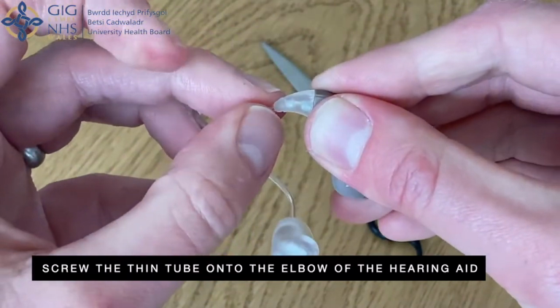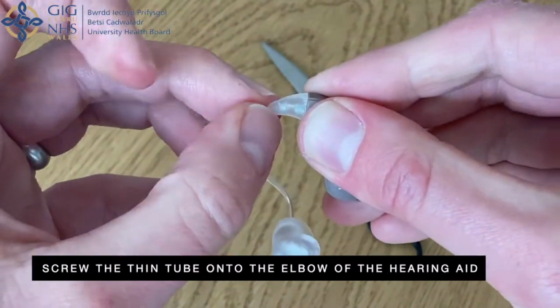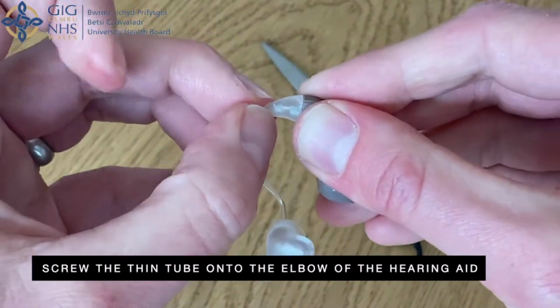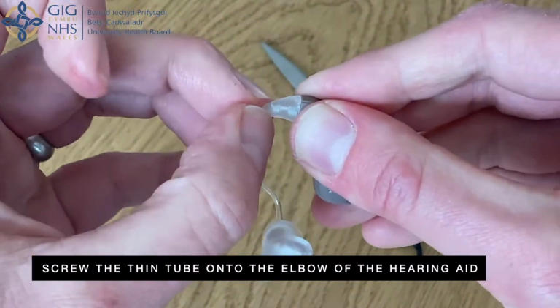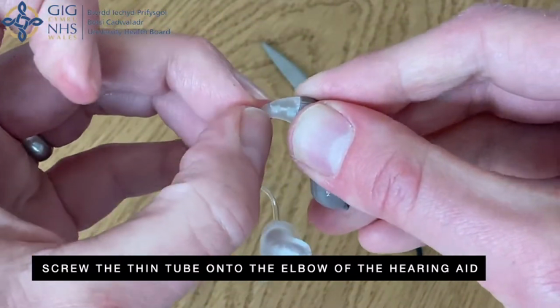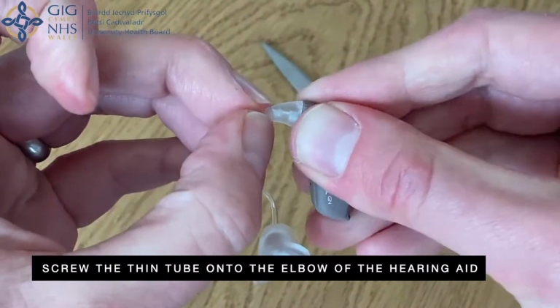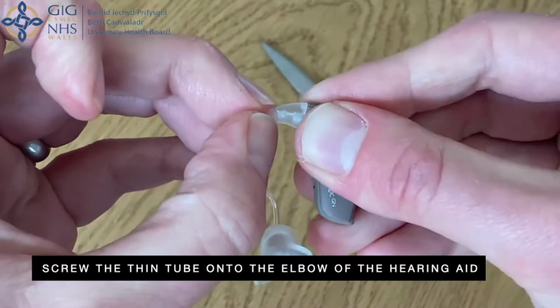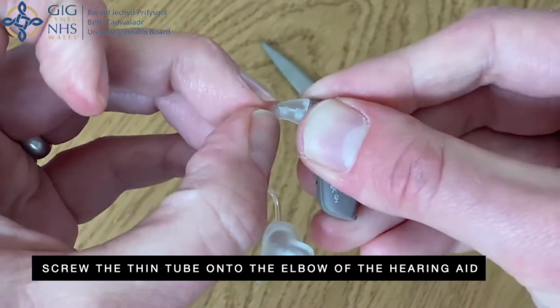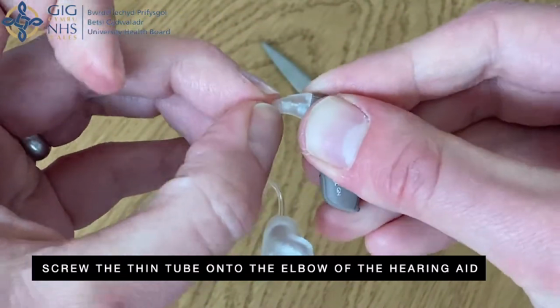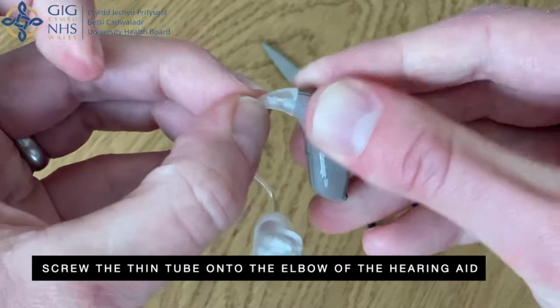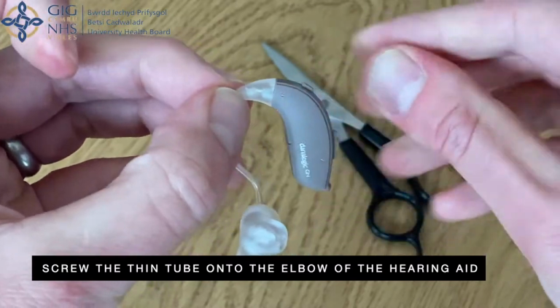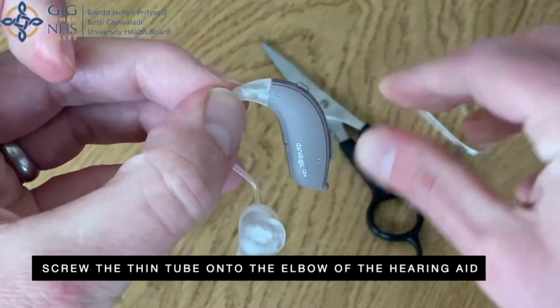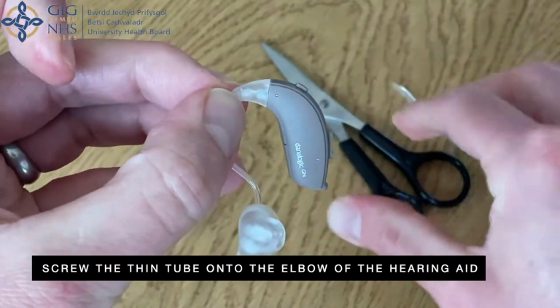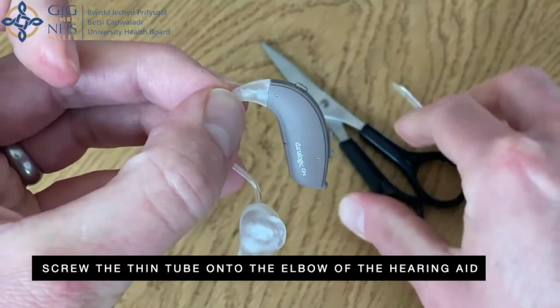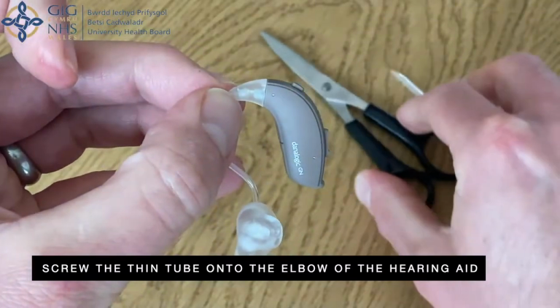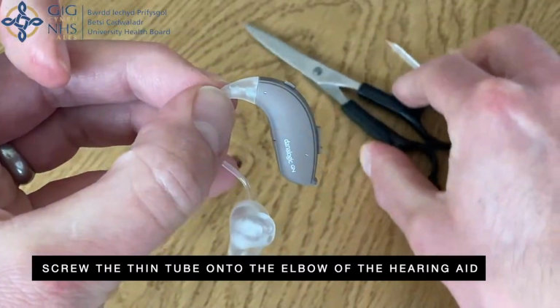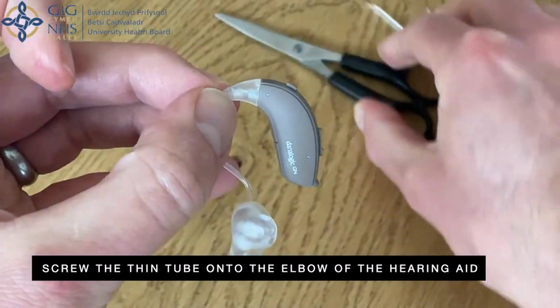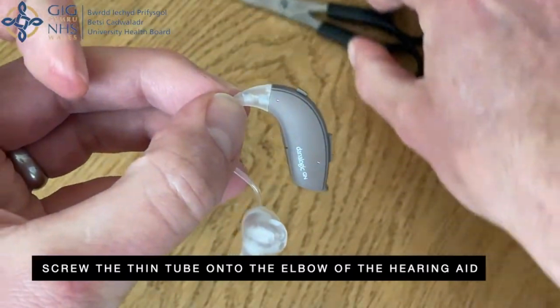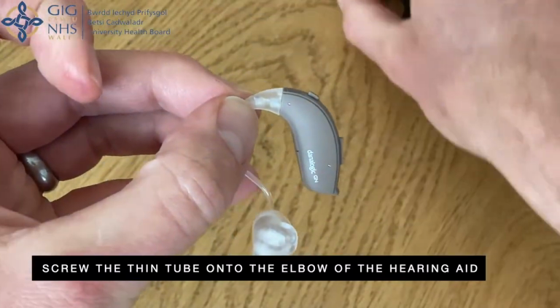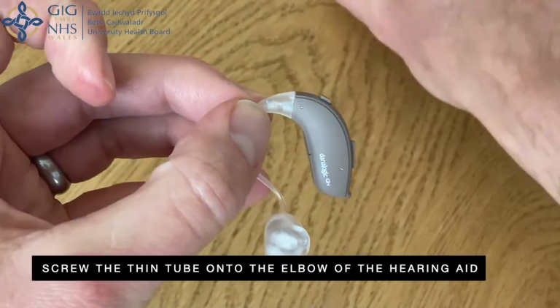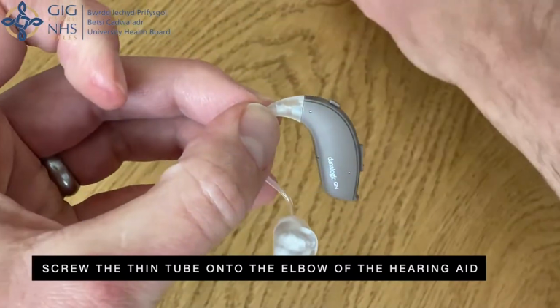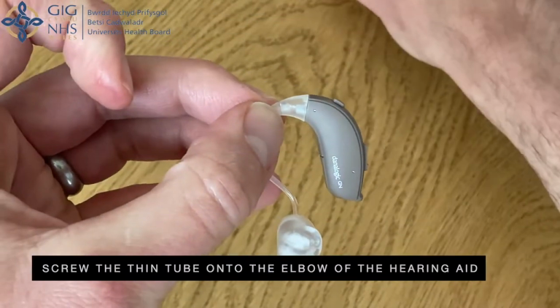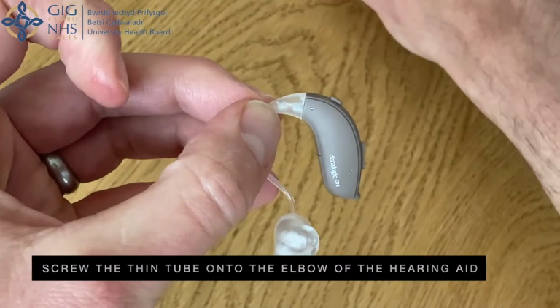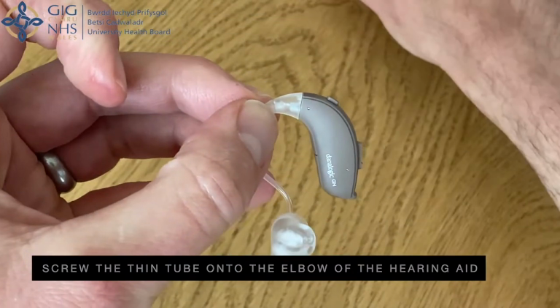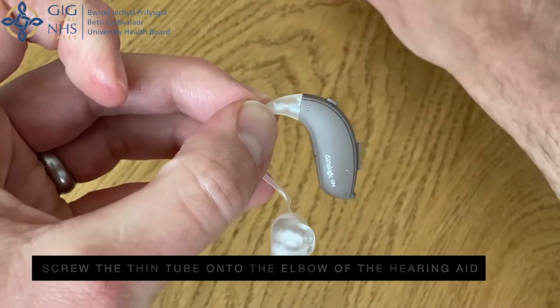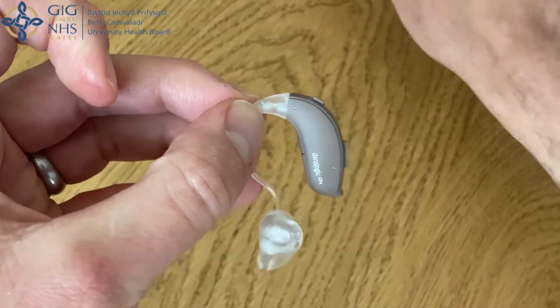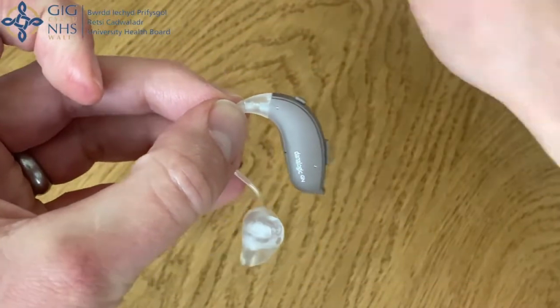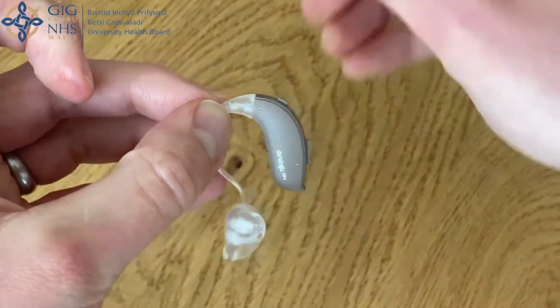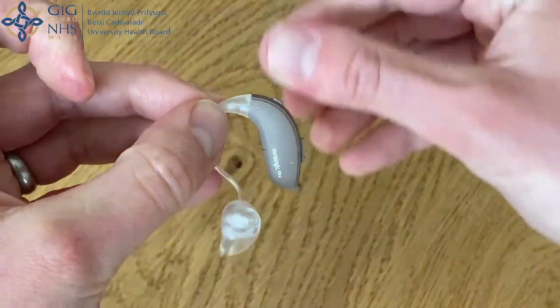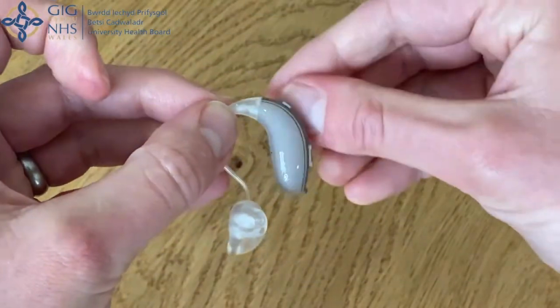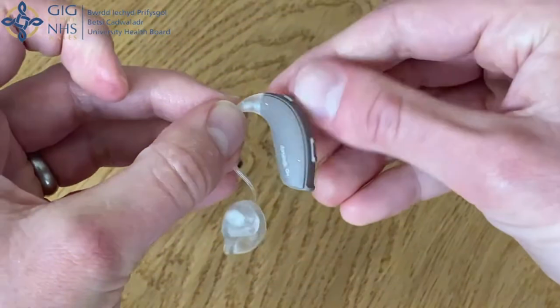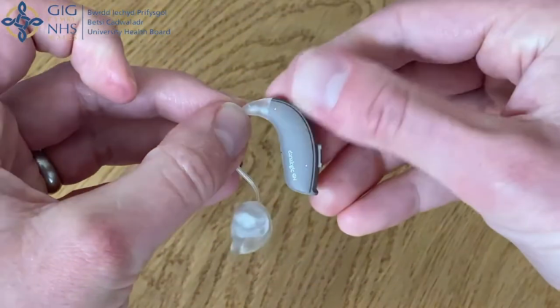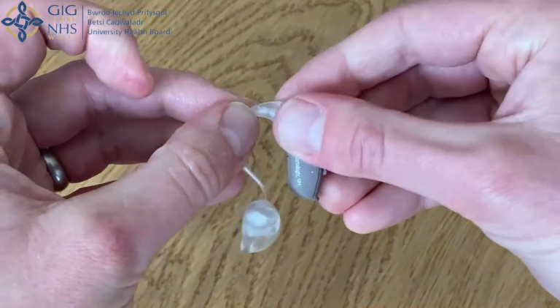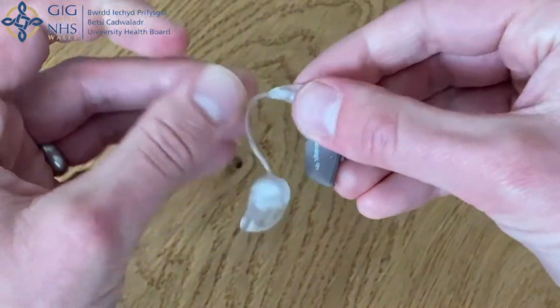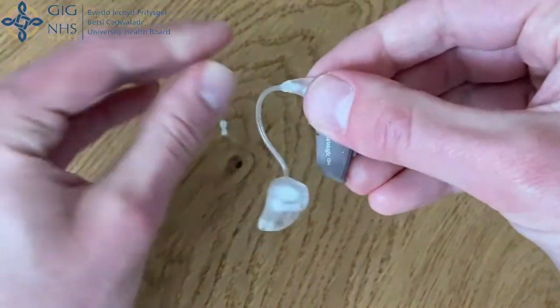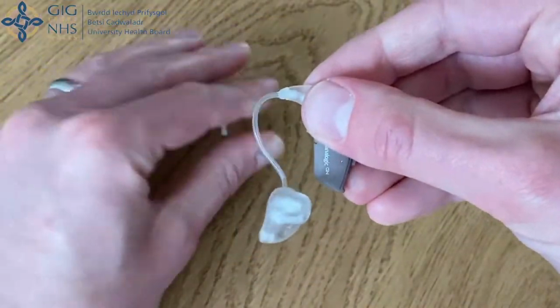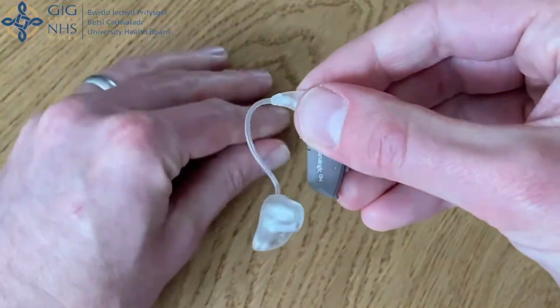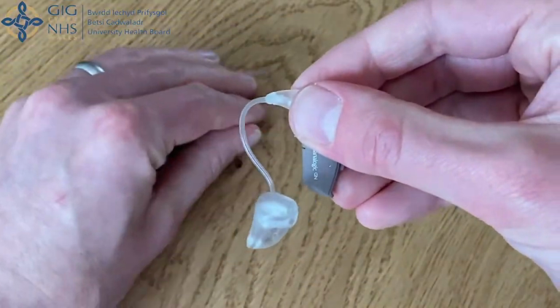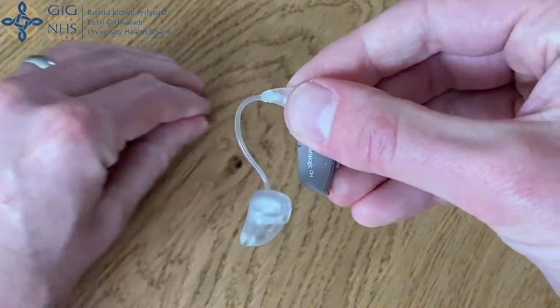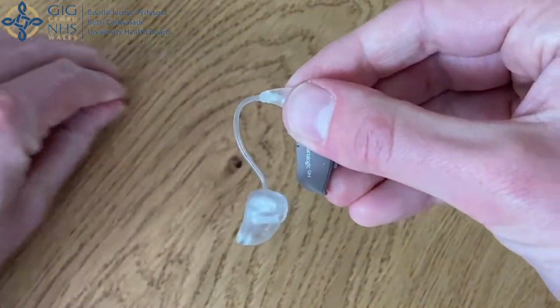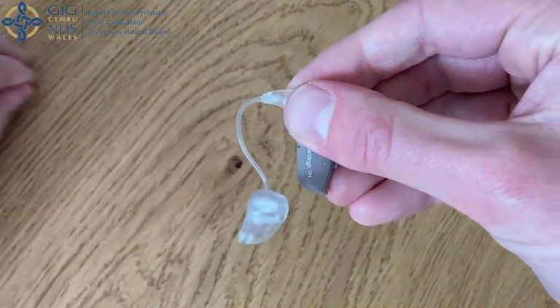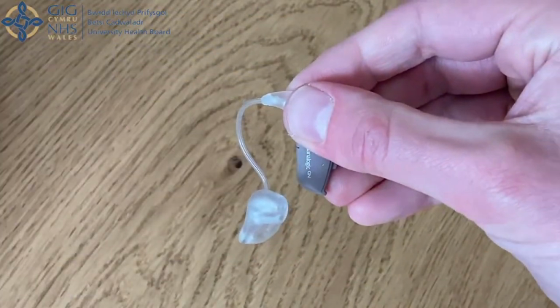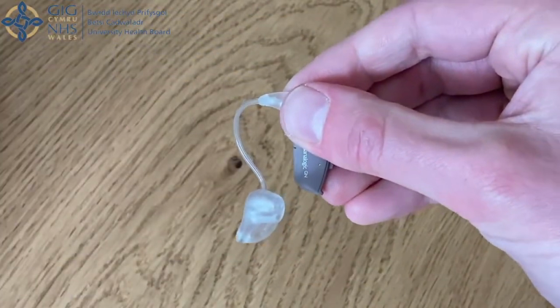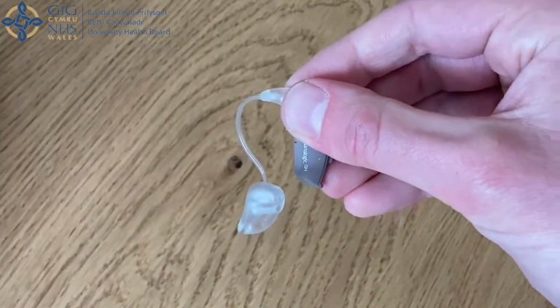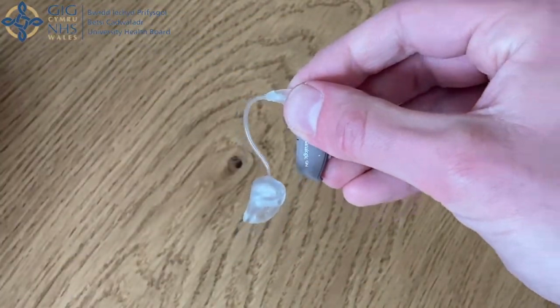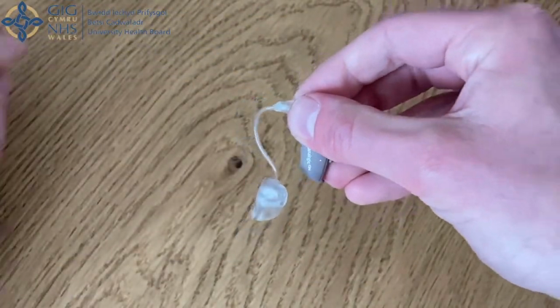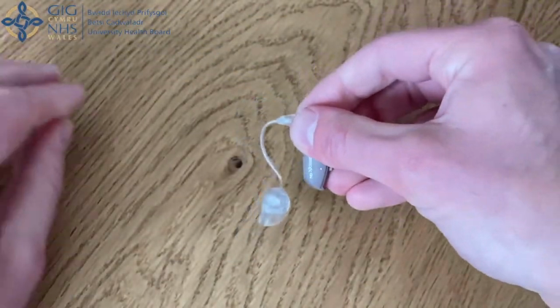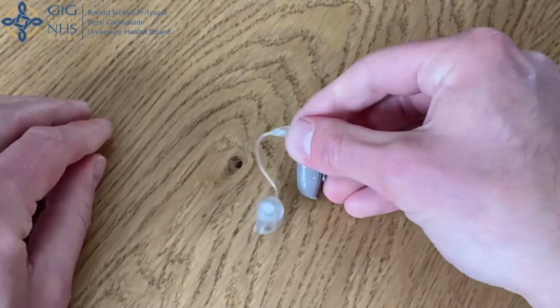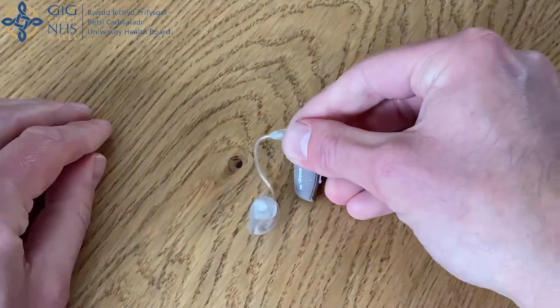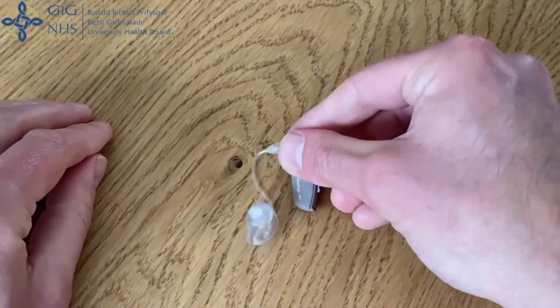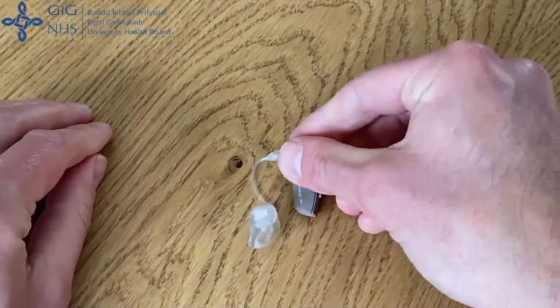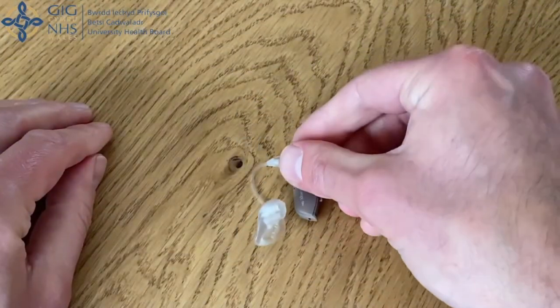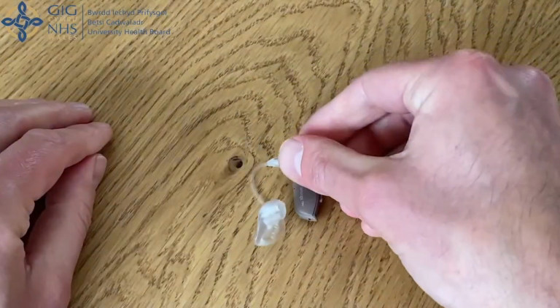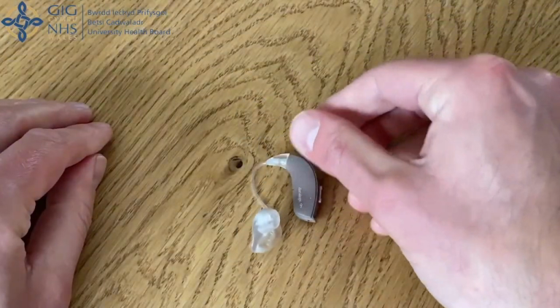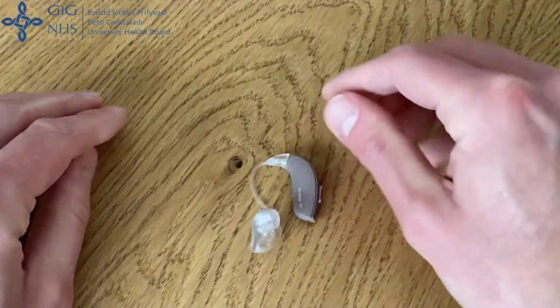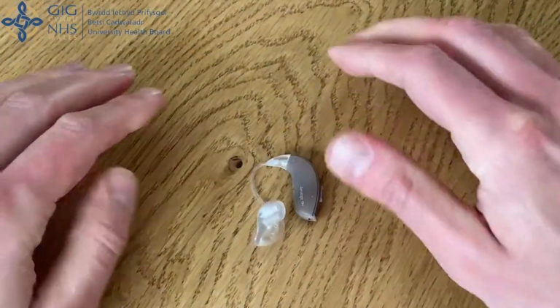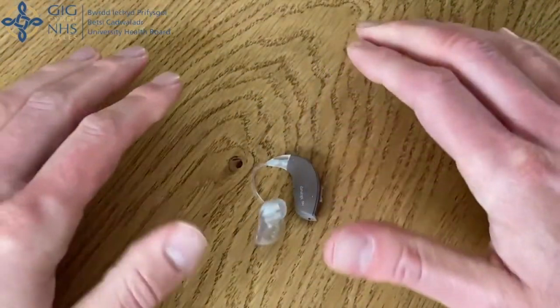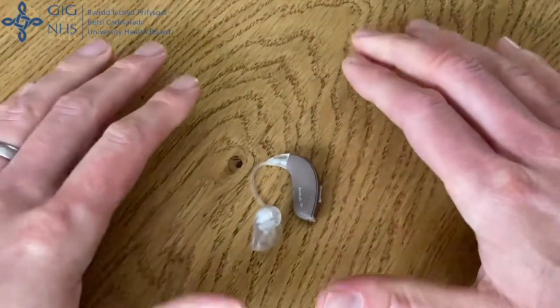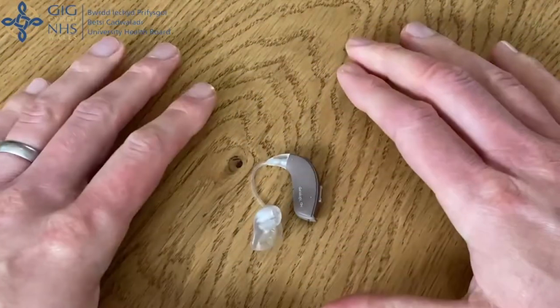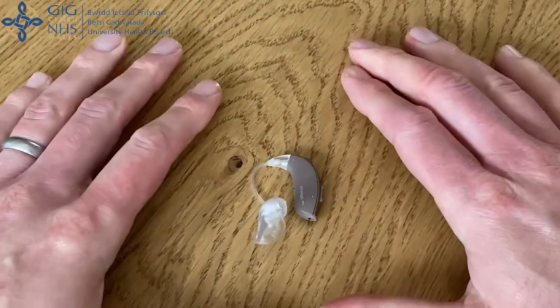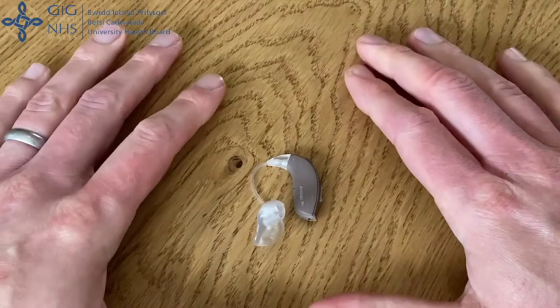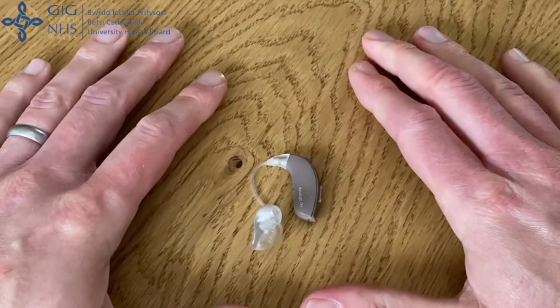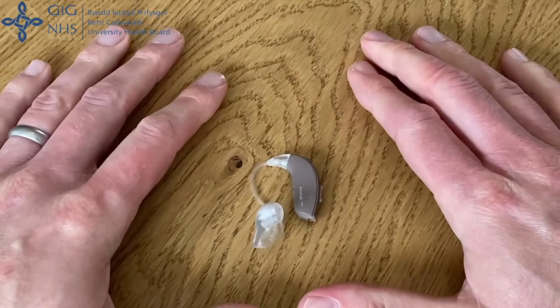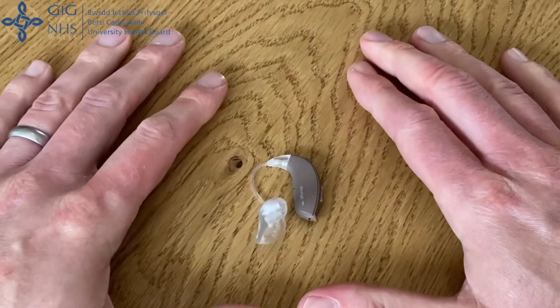You can cut the needle from the ear mould. Roll the tubing from the ear mould.